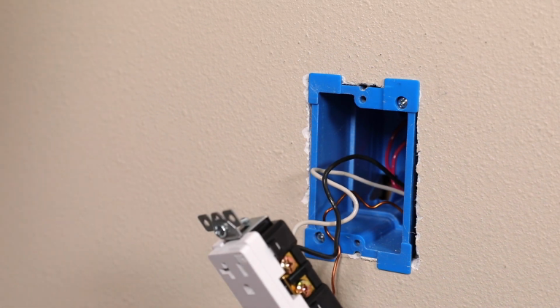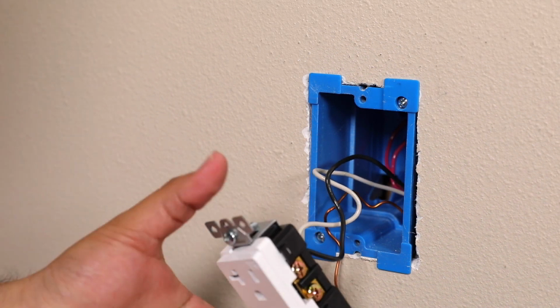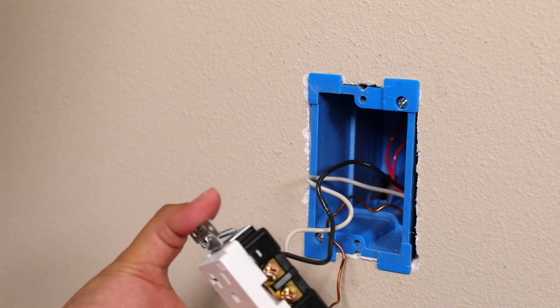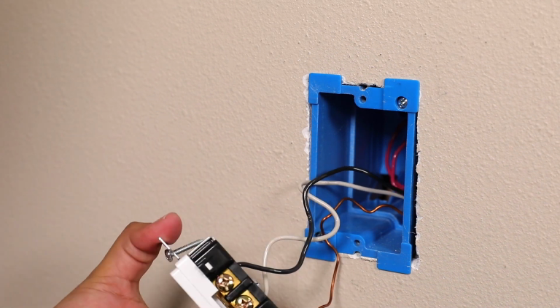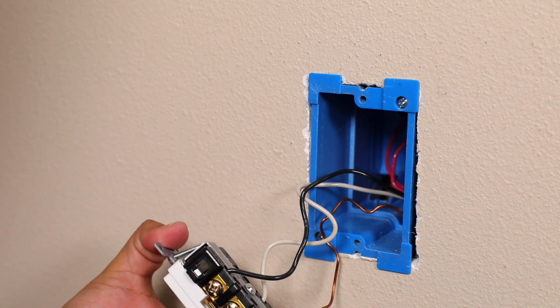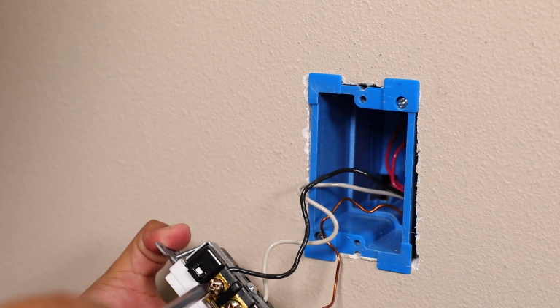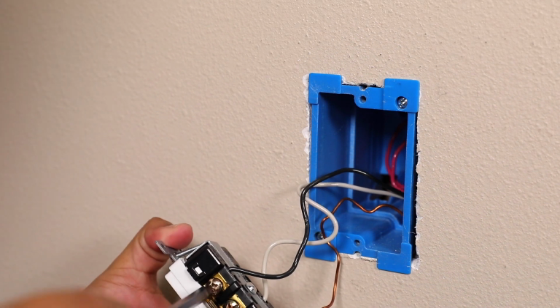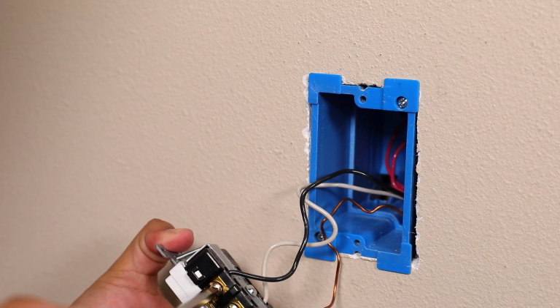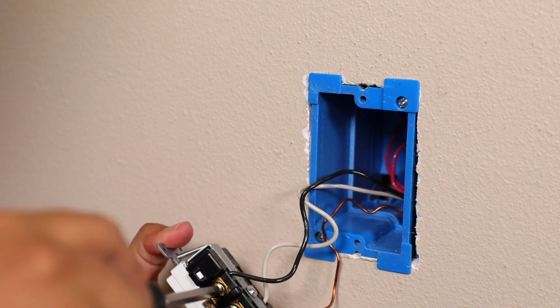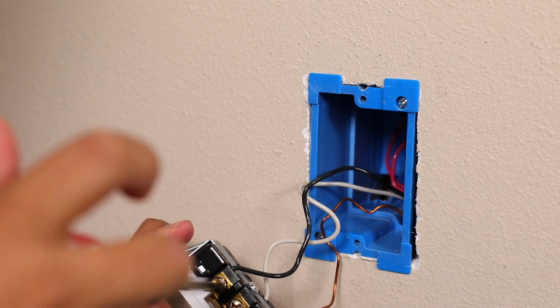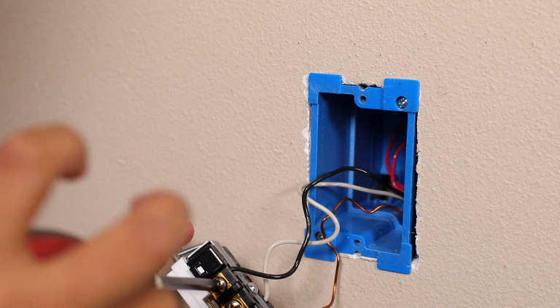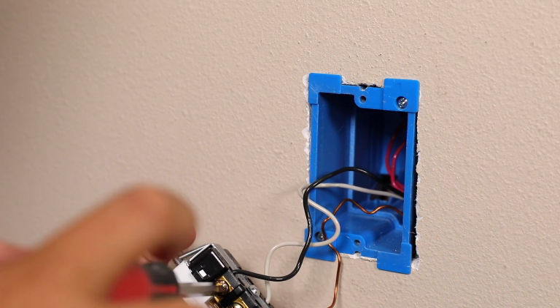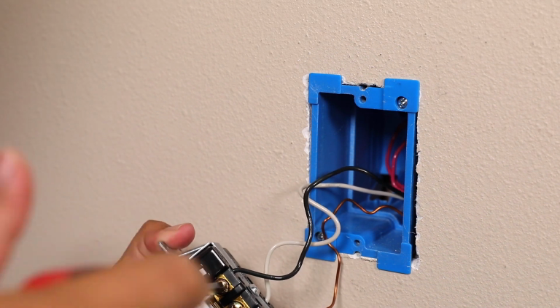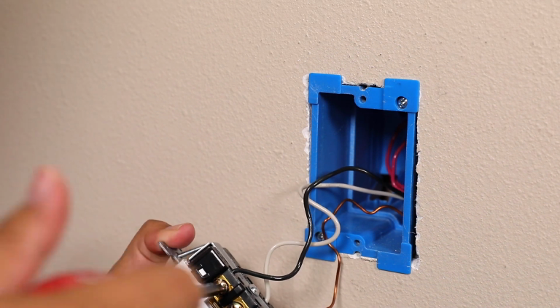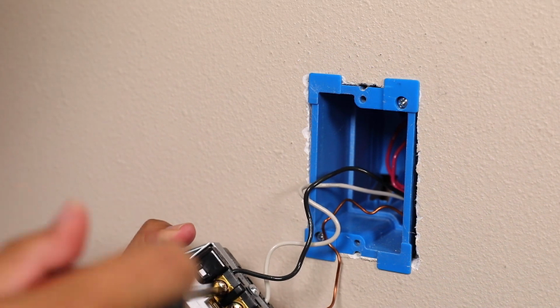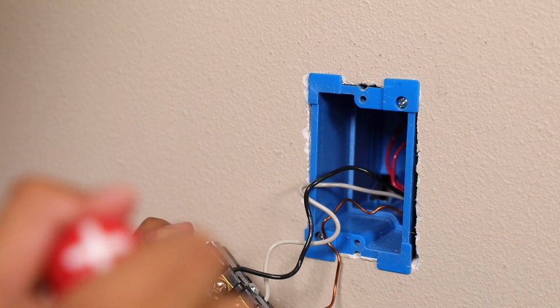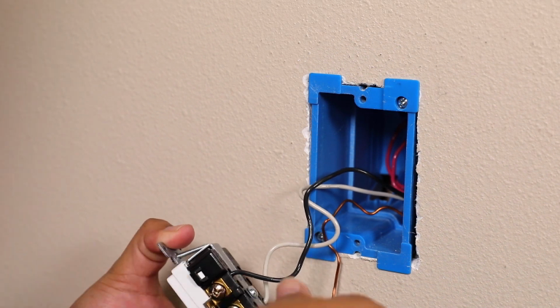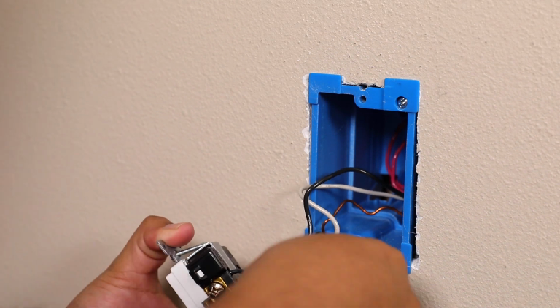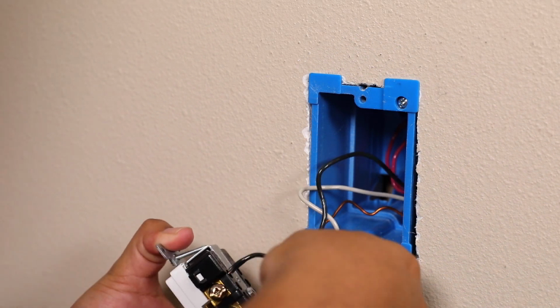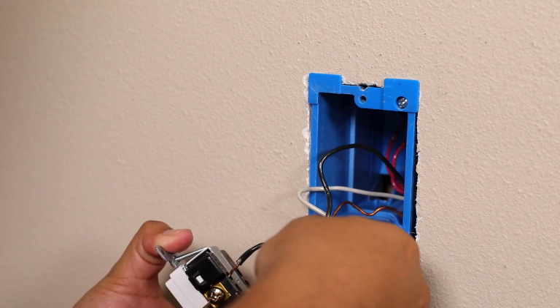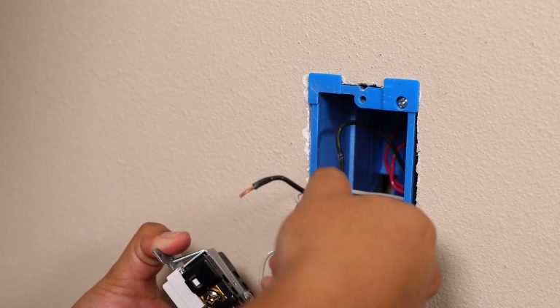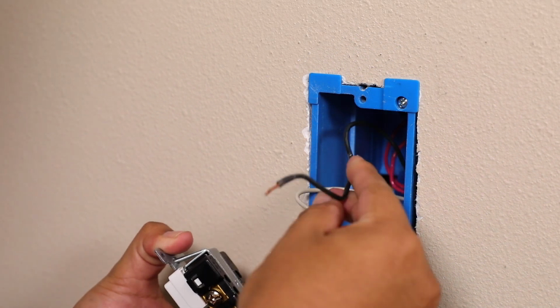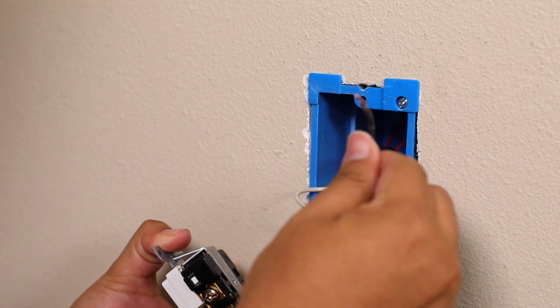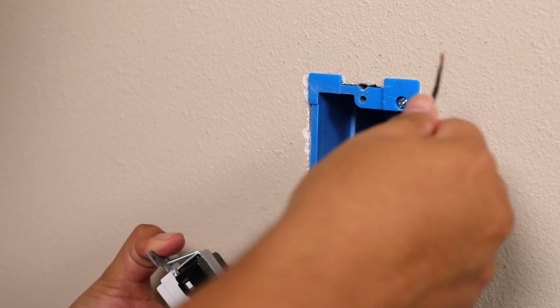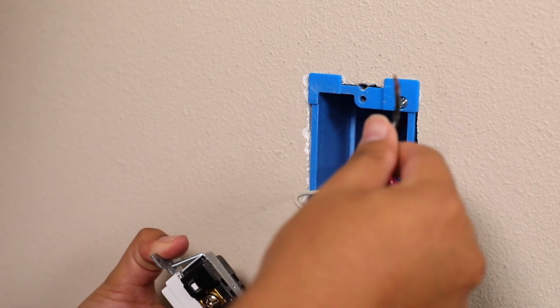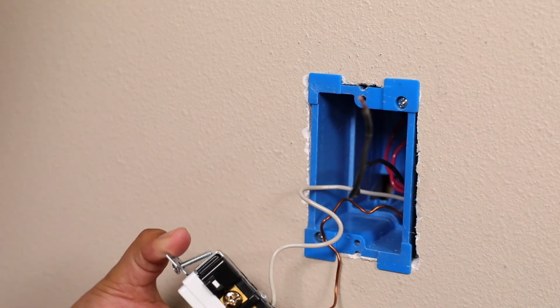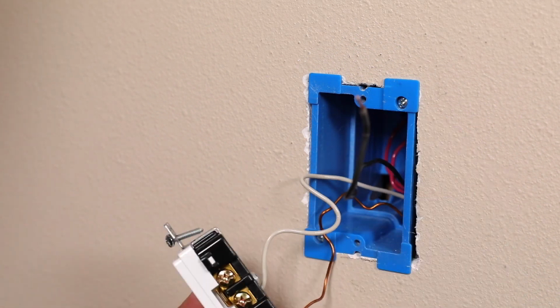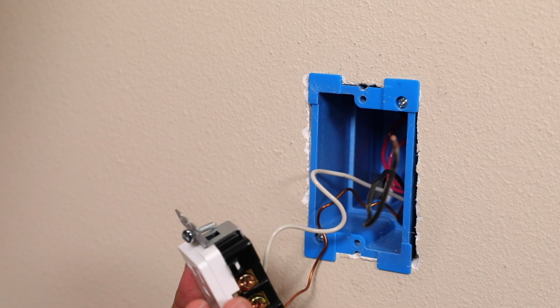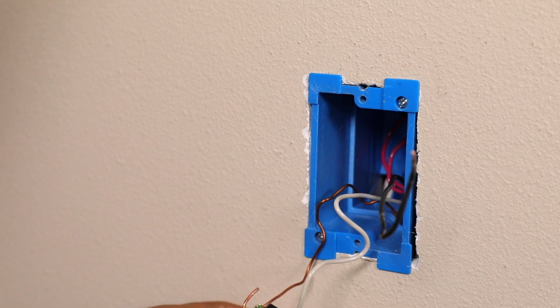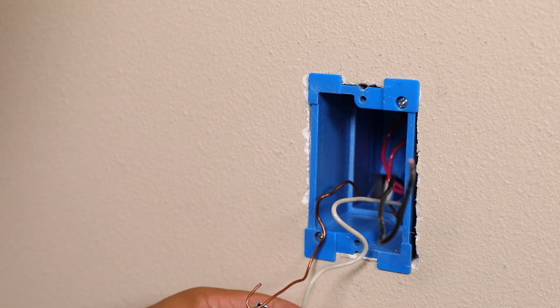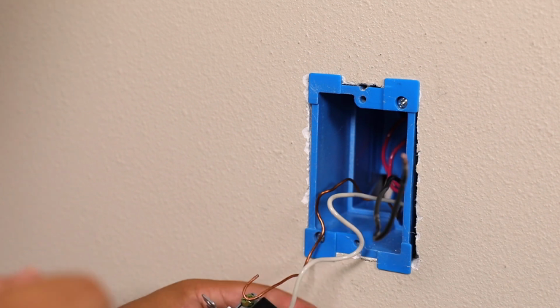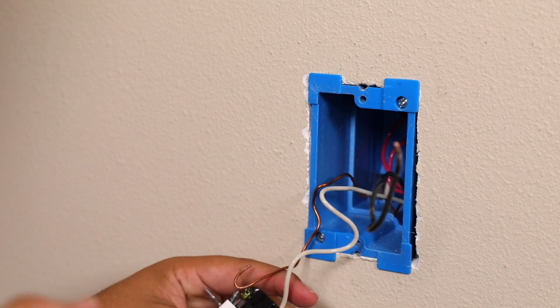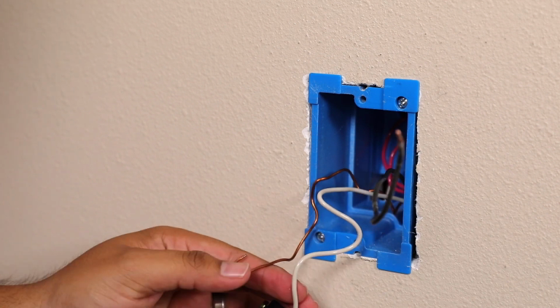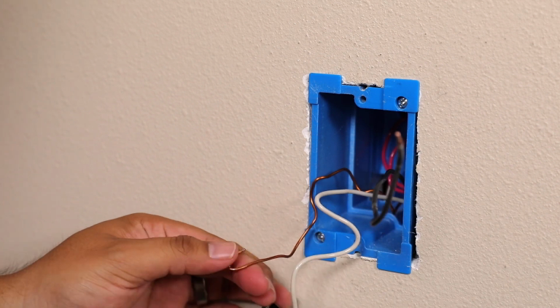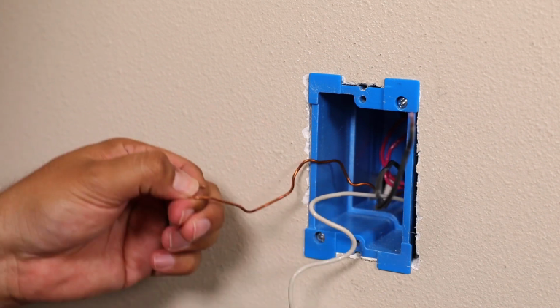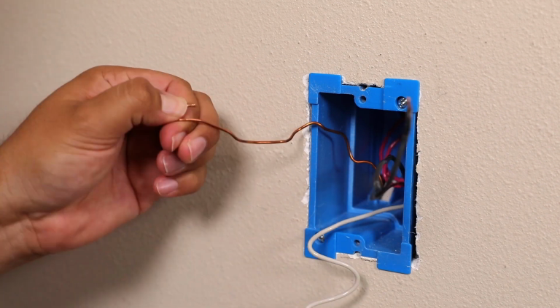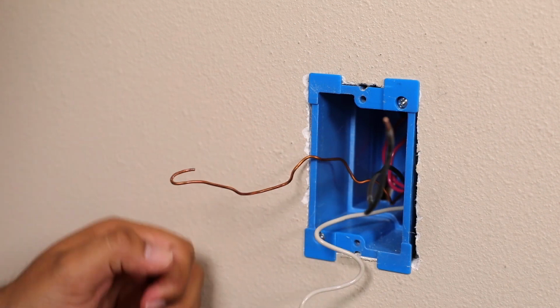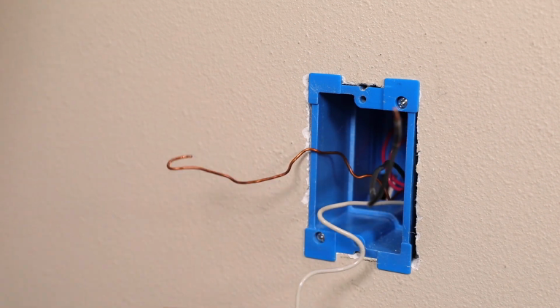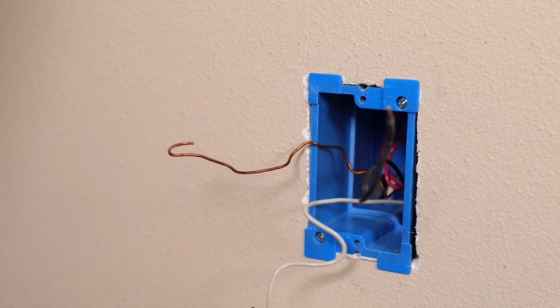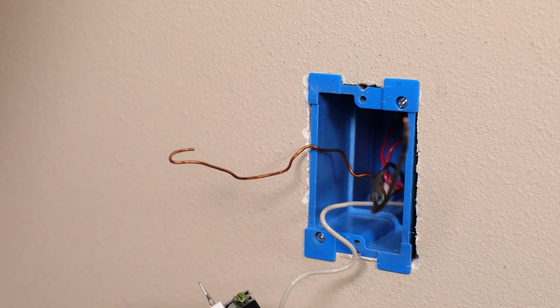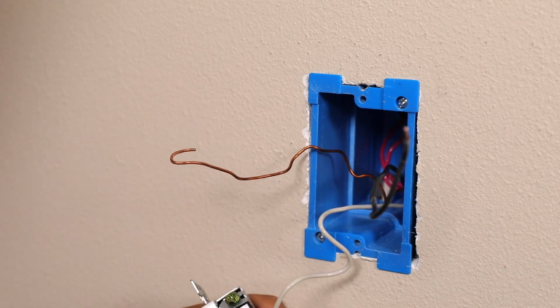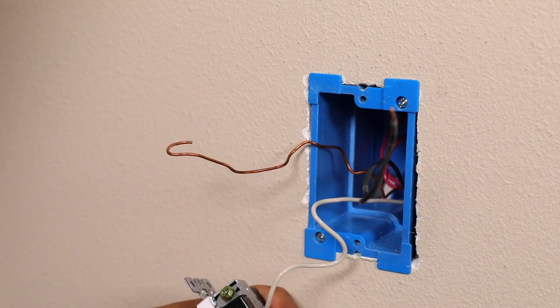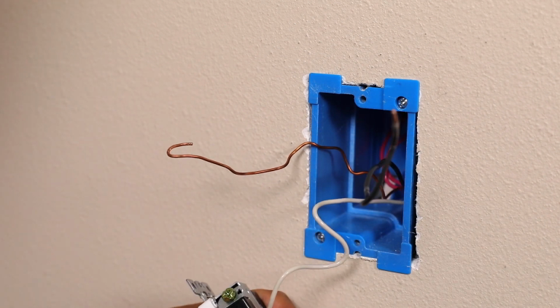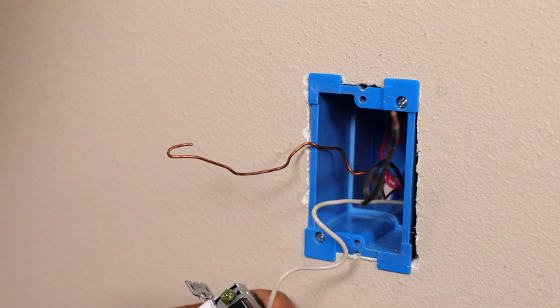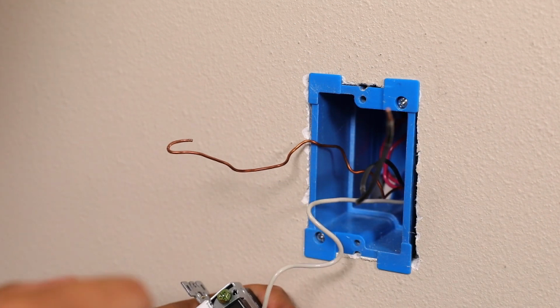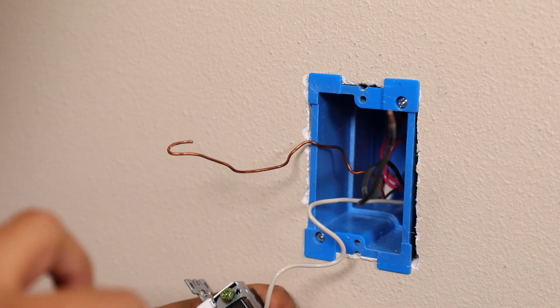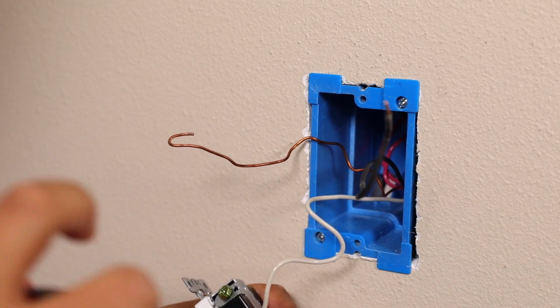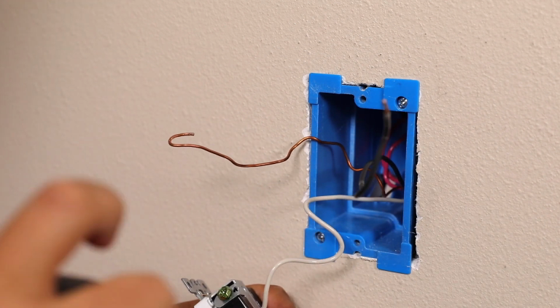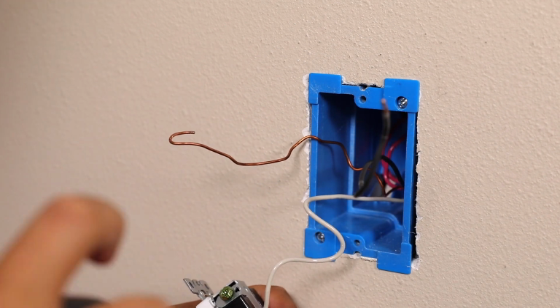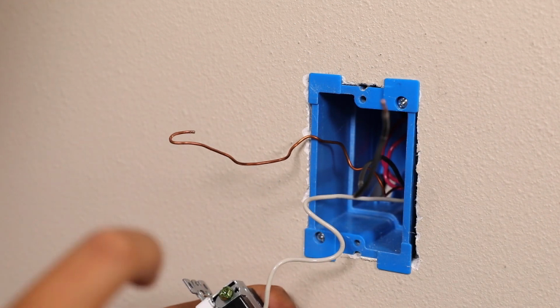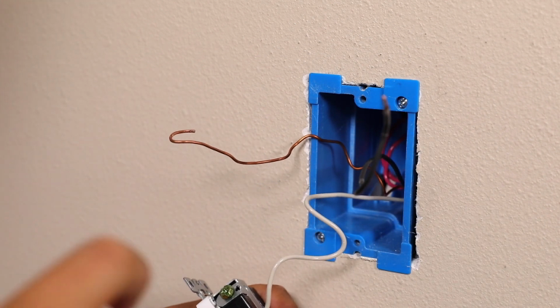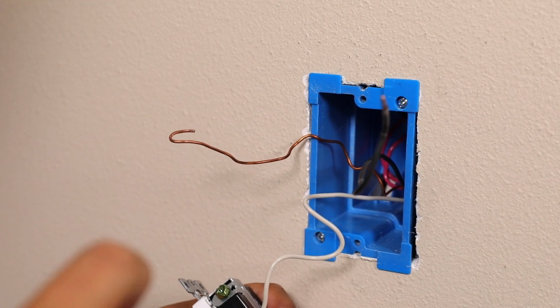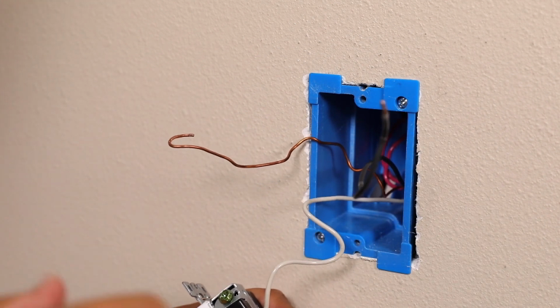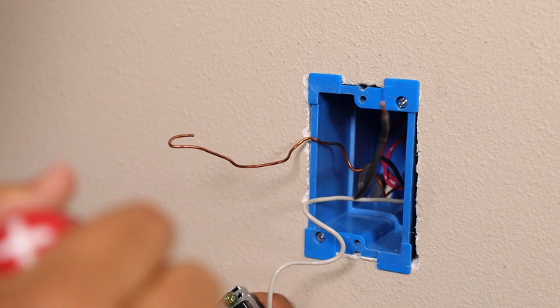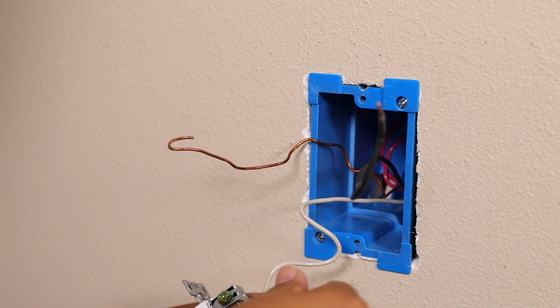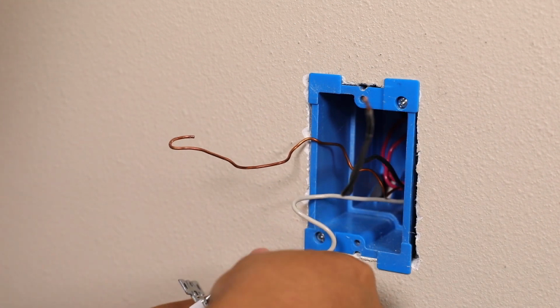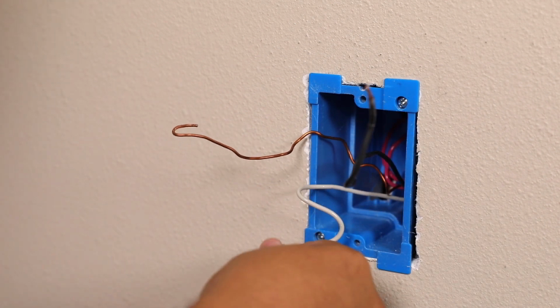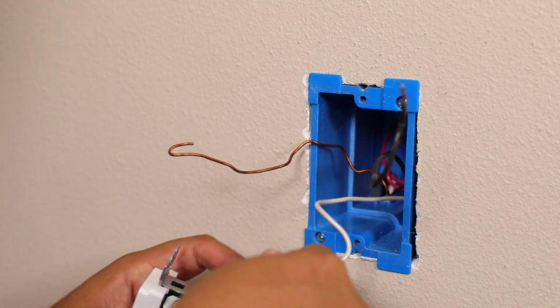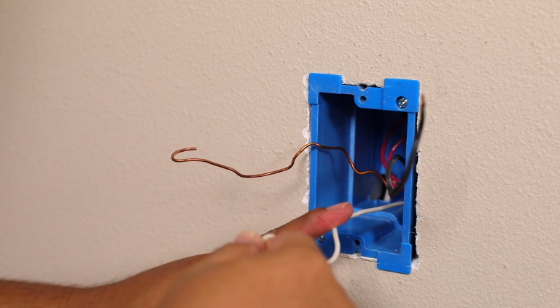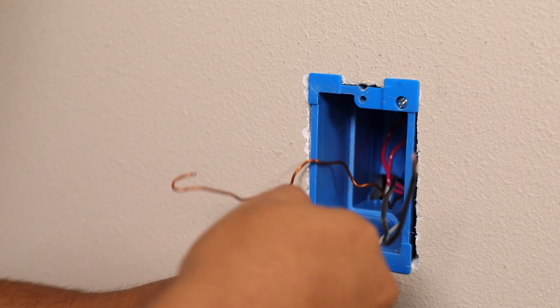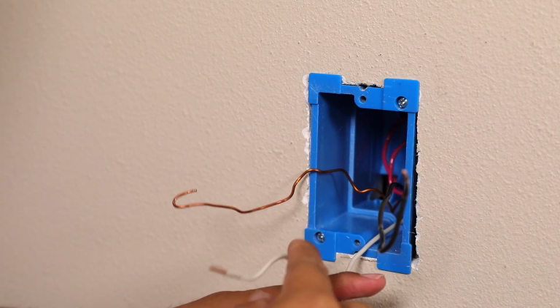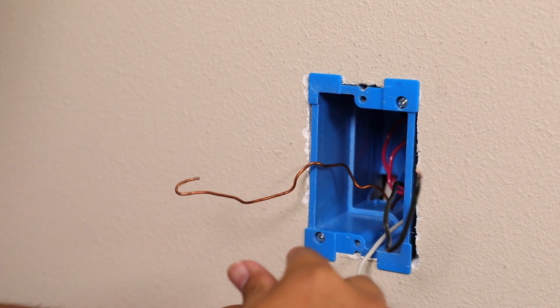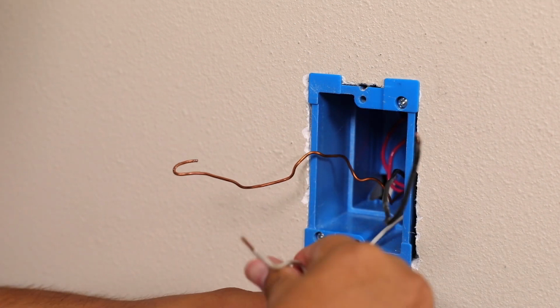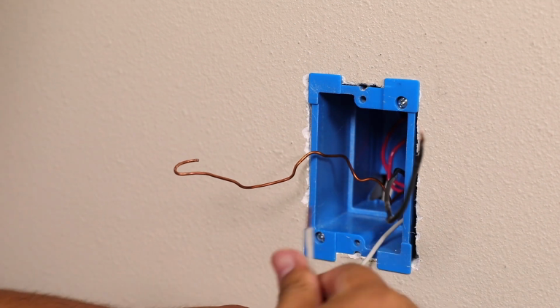Next, identify the following wires: line wire, neutral wire, and ground wire. Disconnect the wires from the receptacle.